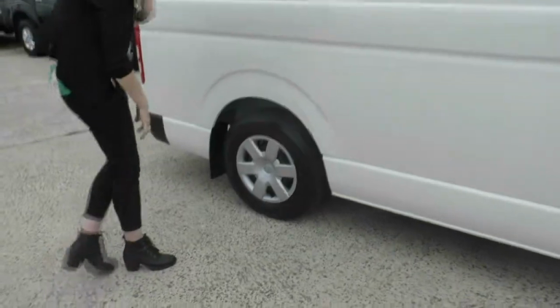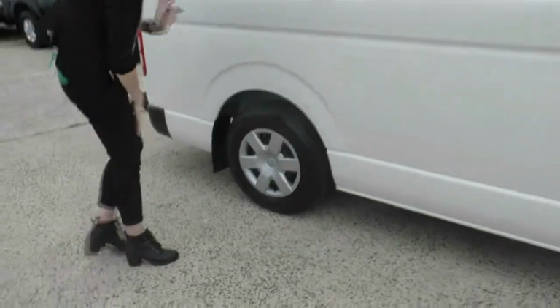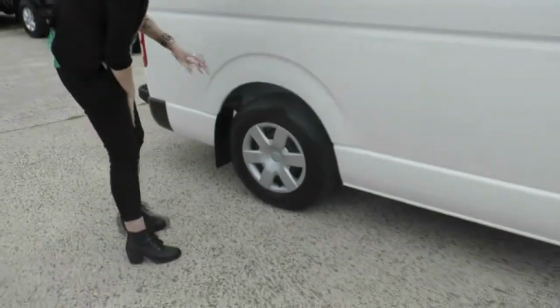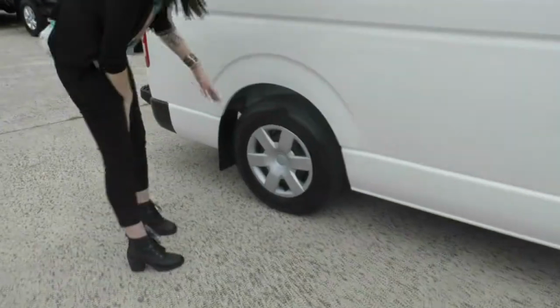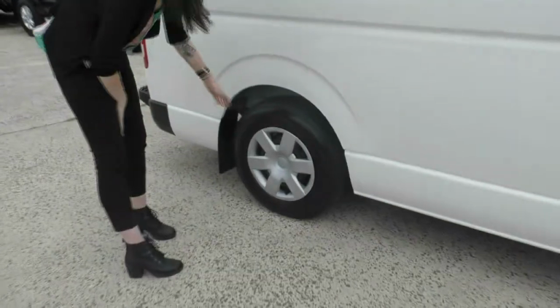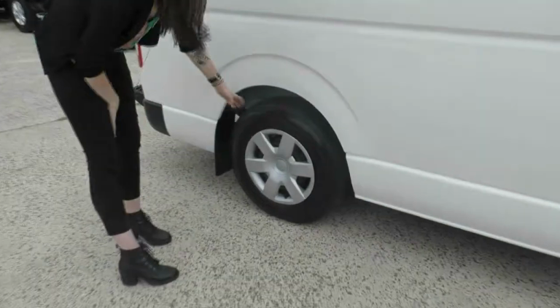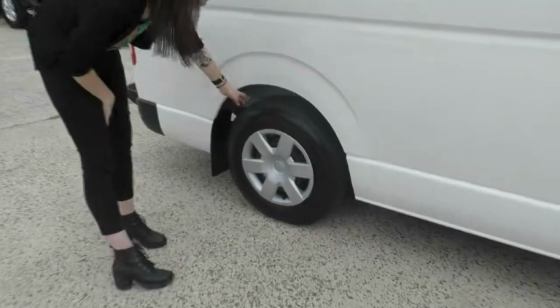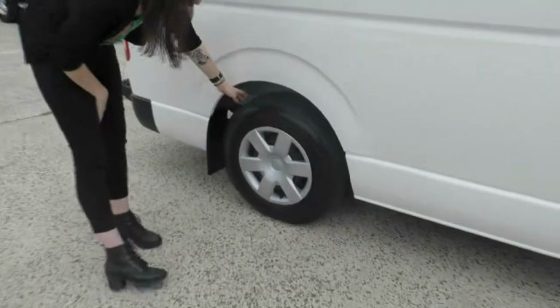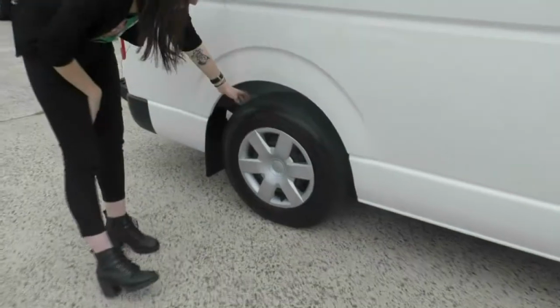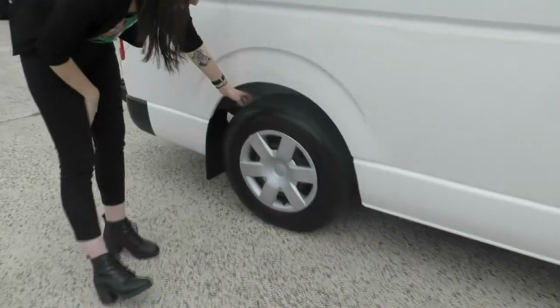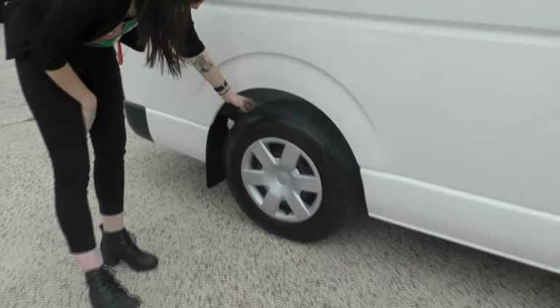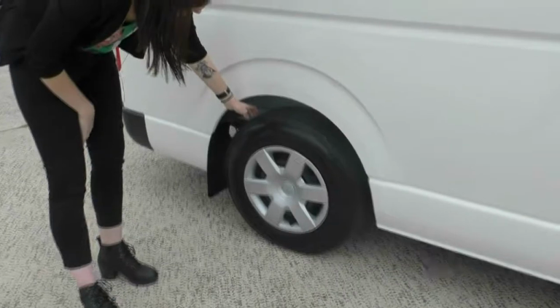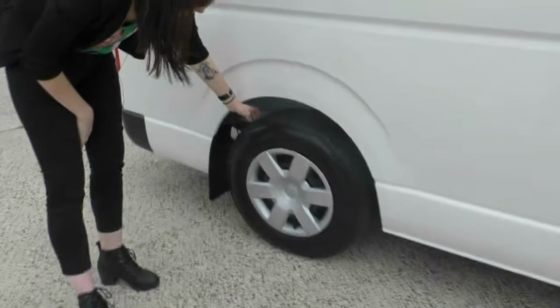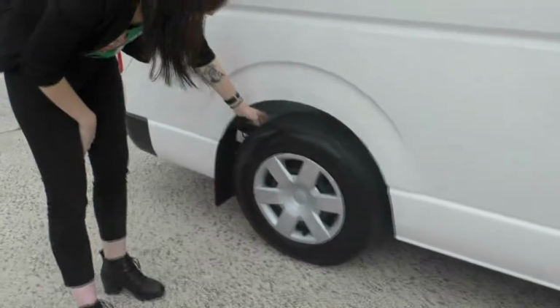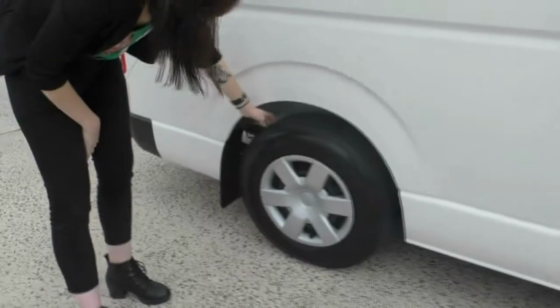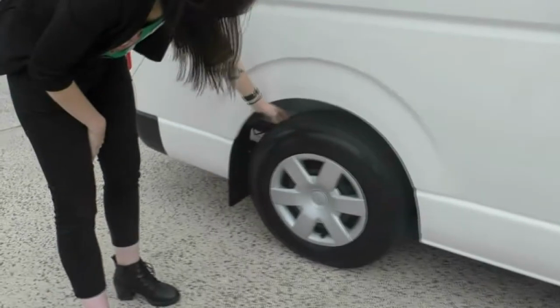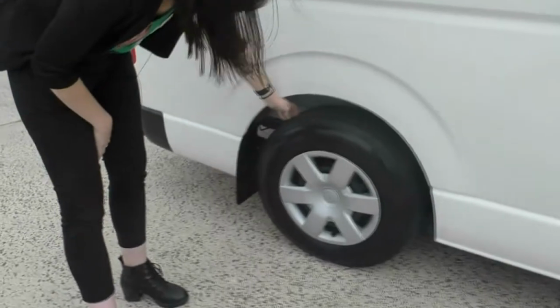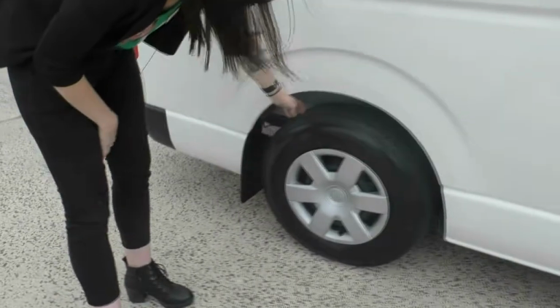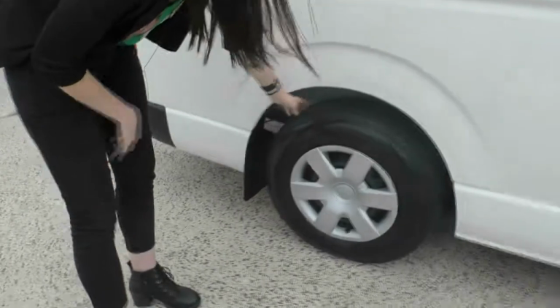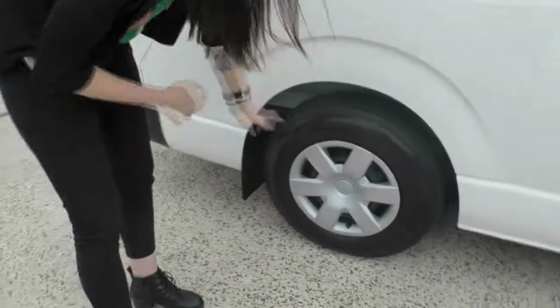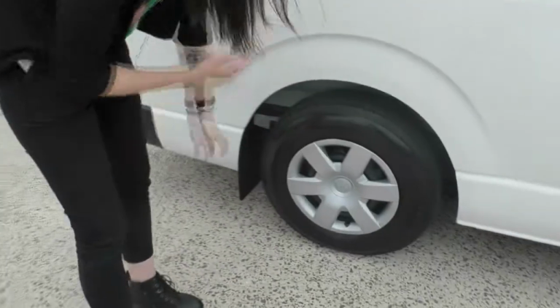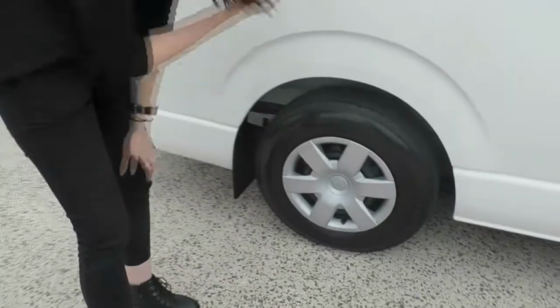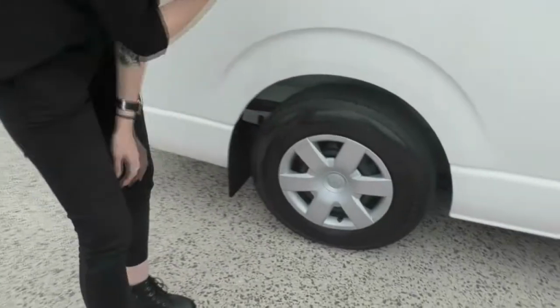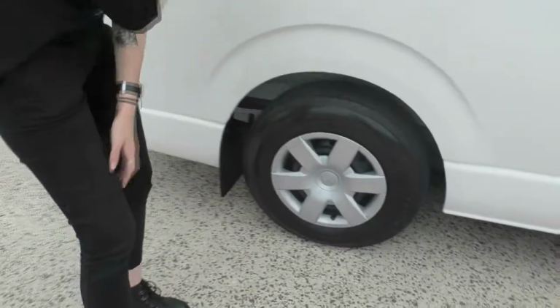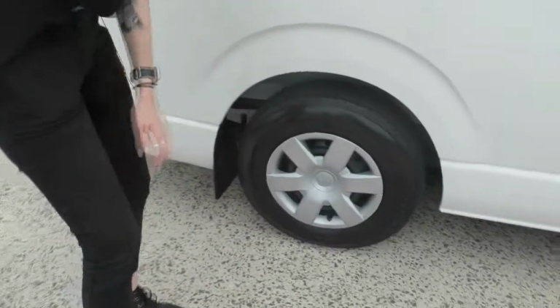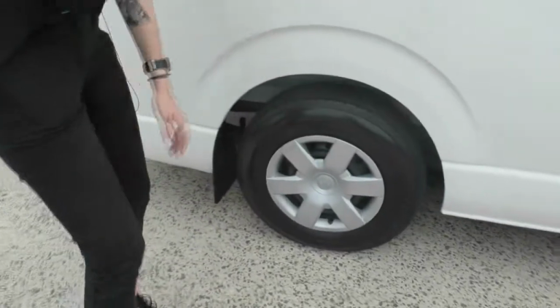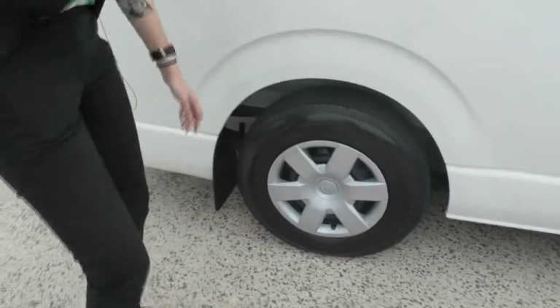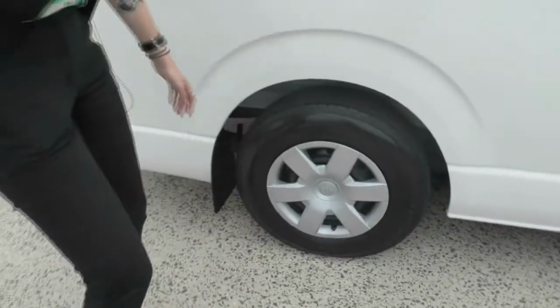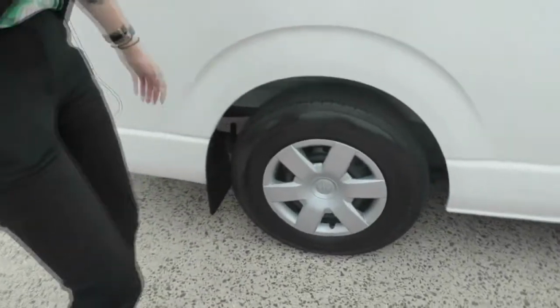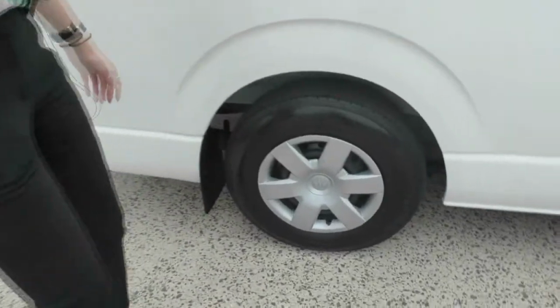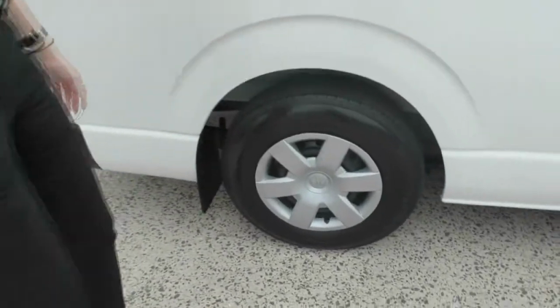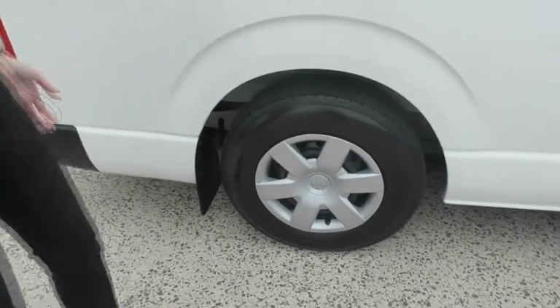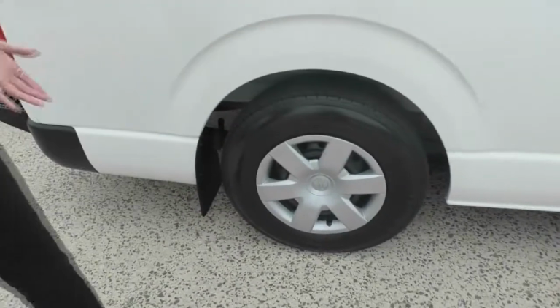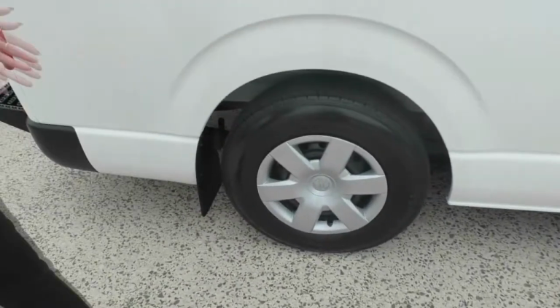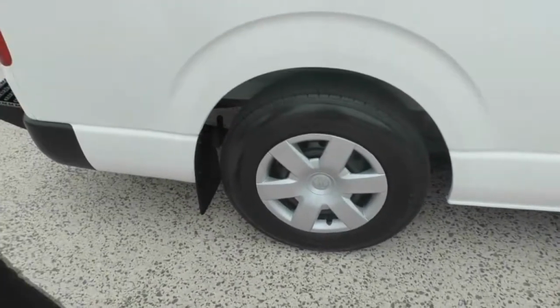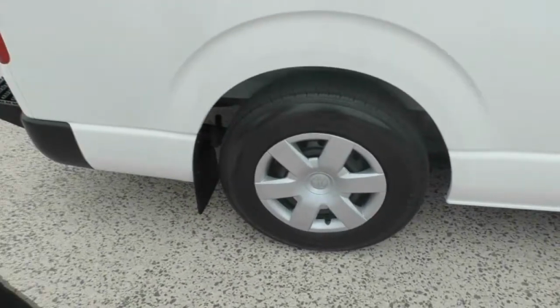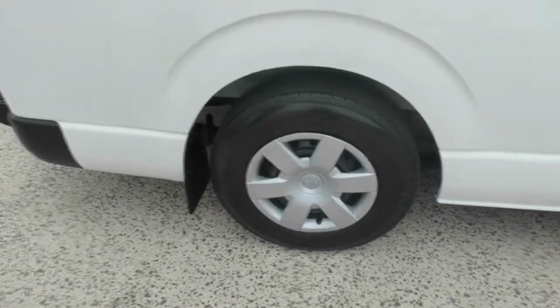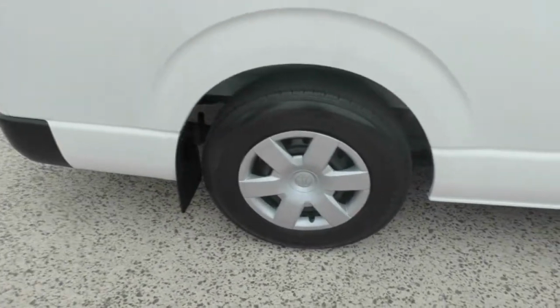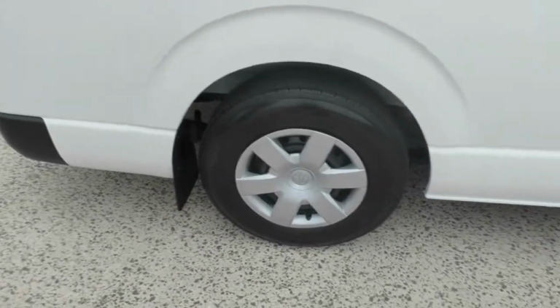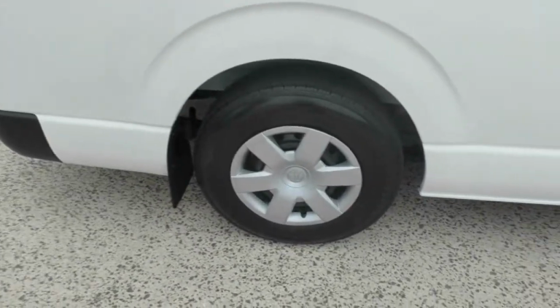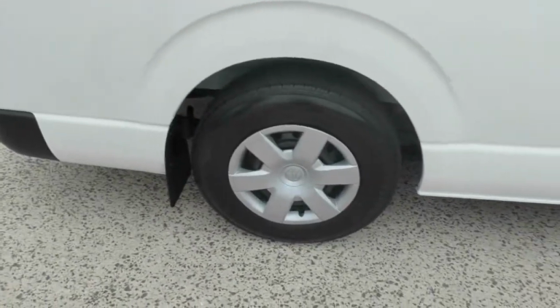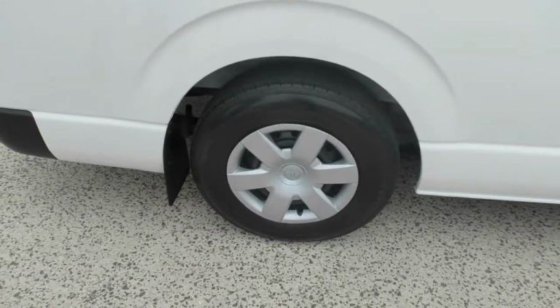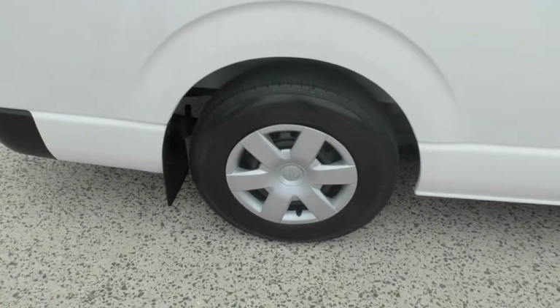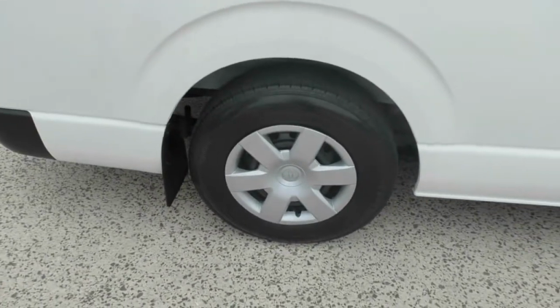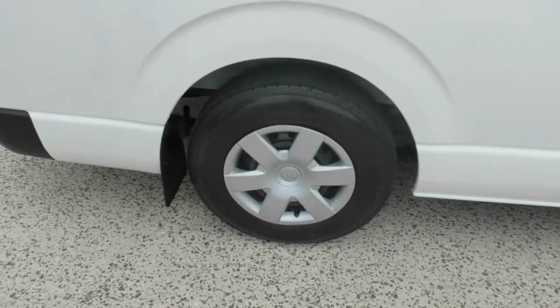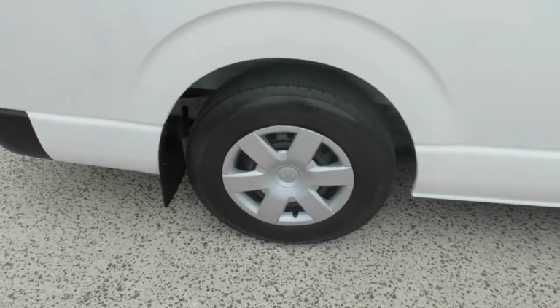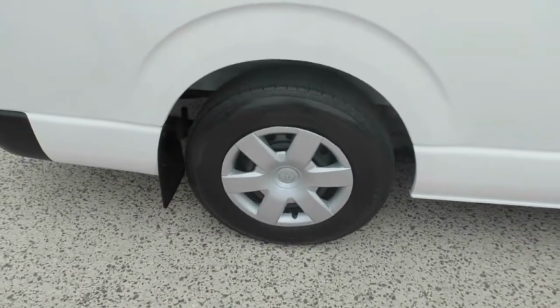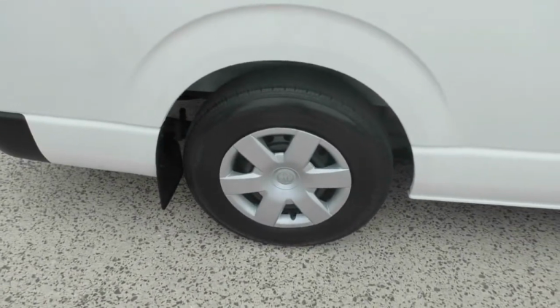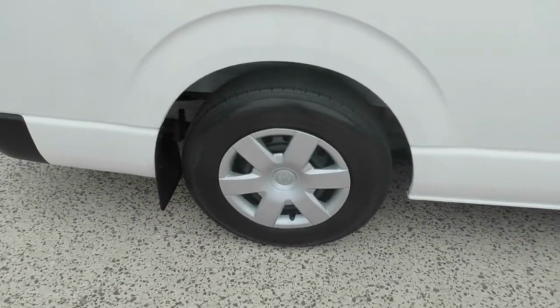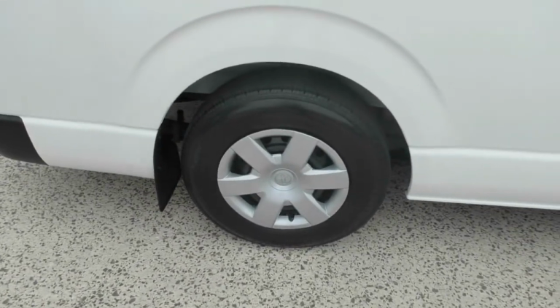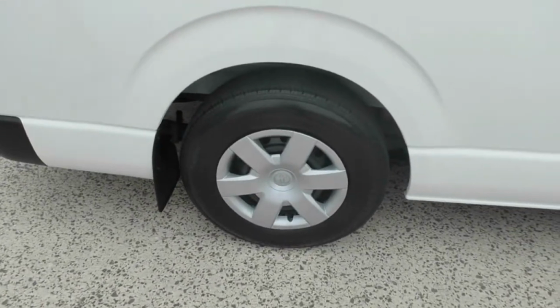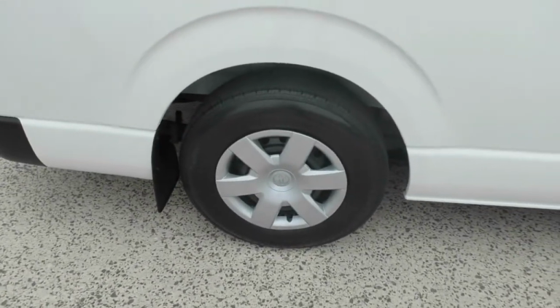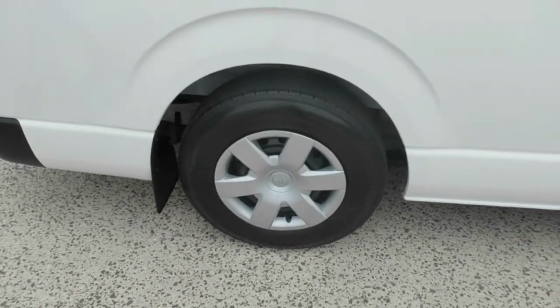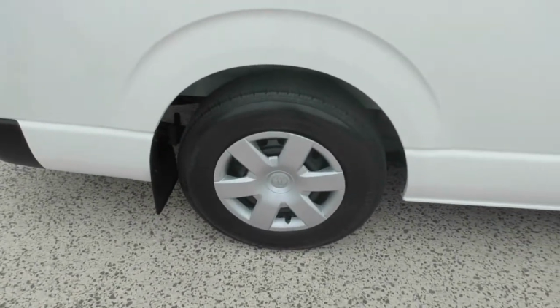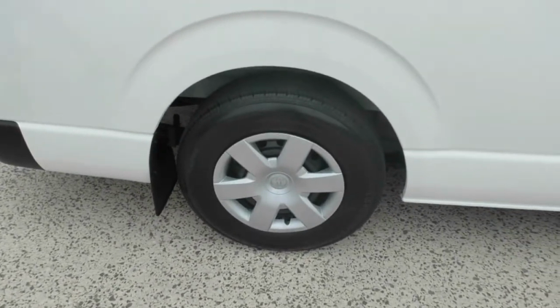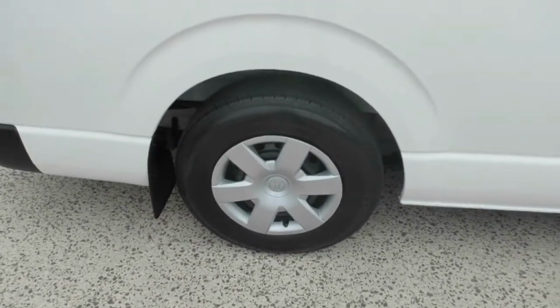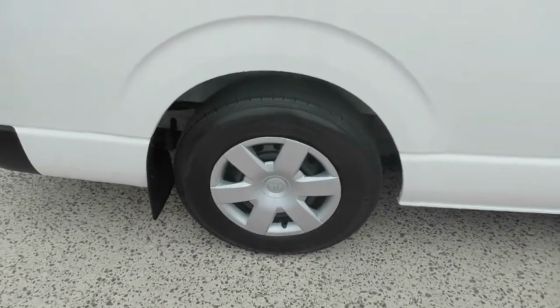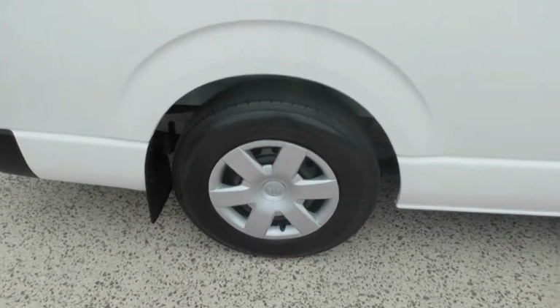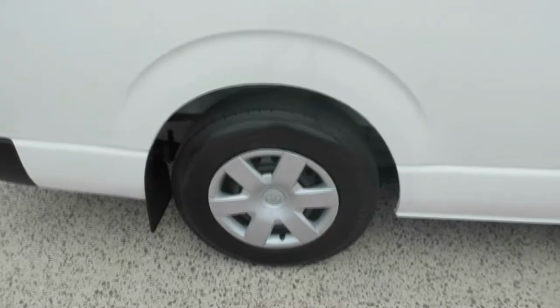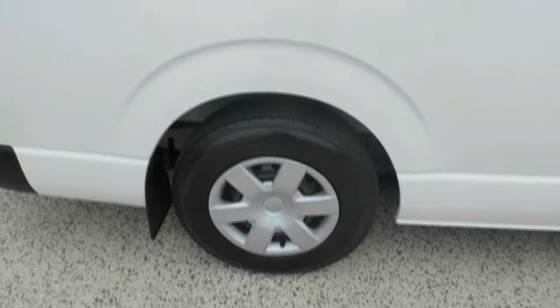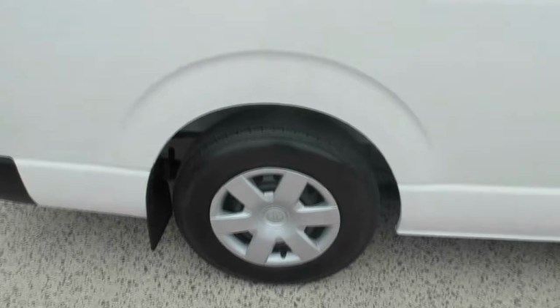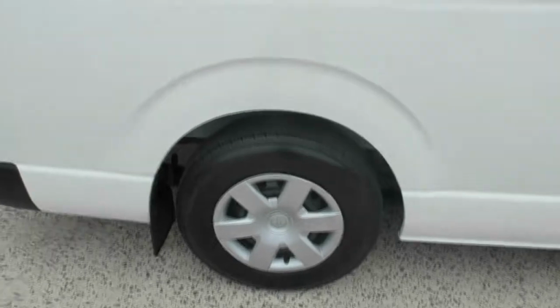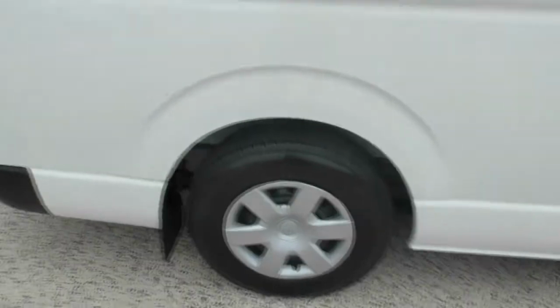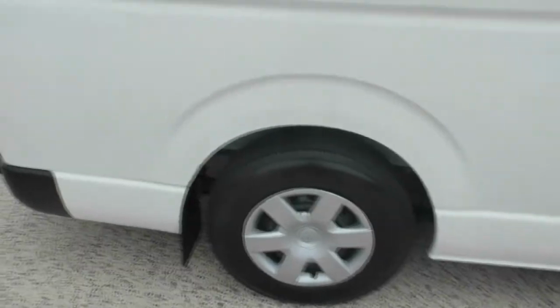Onto that second wheel — again, excellent life in that tyre and the wheel itself is in amazing condition.